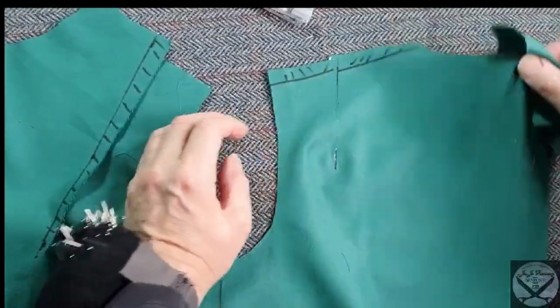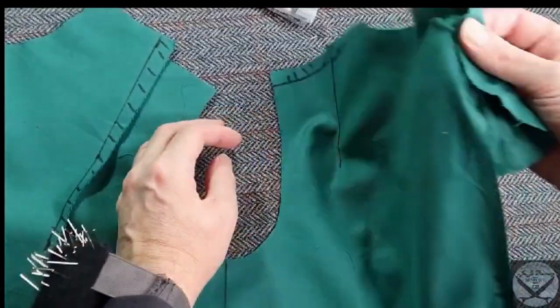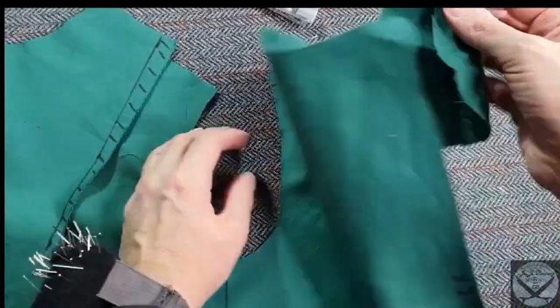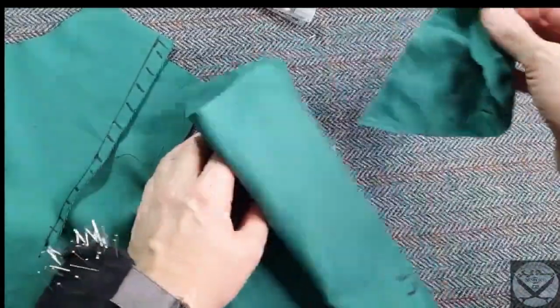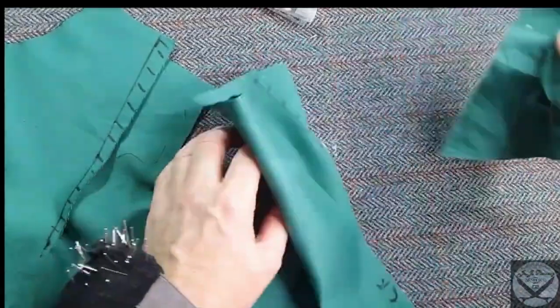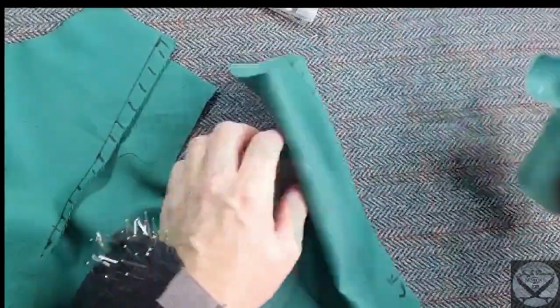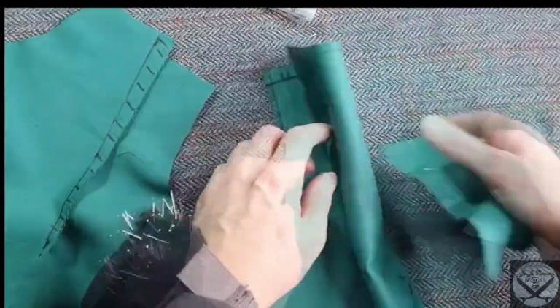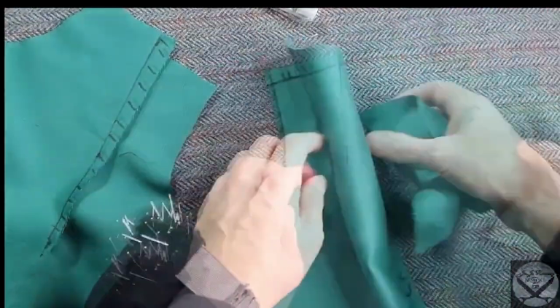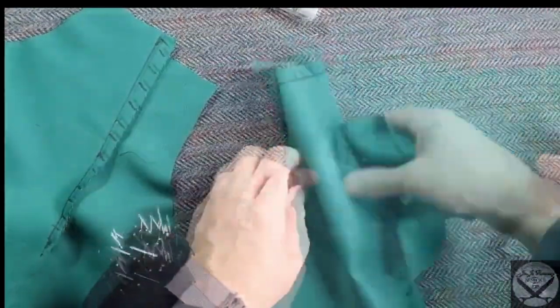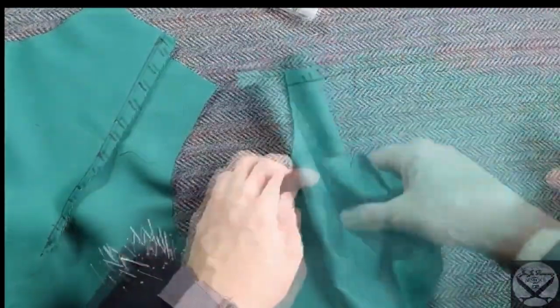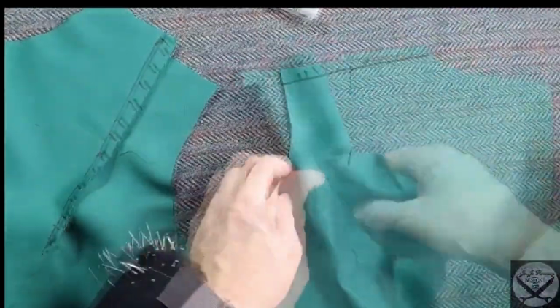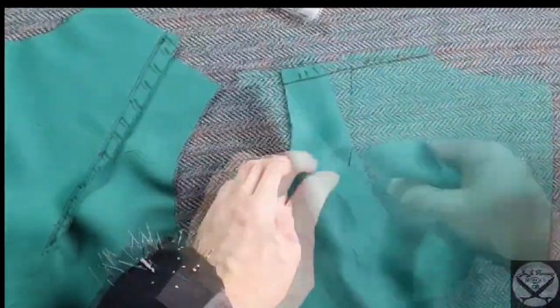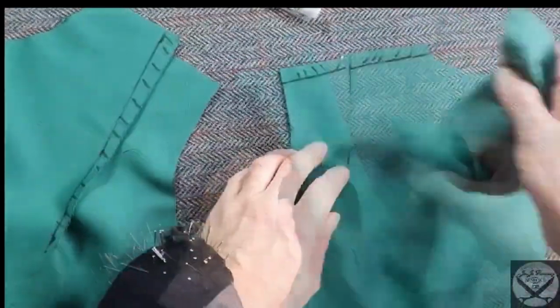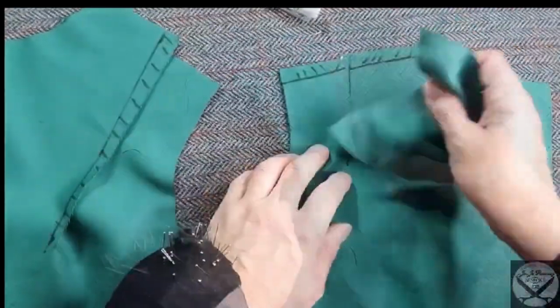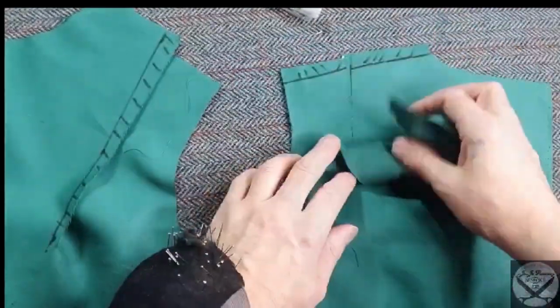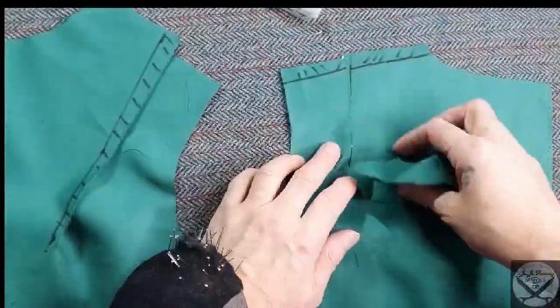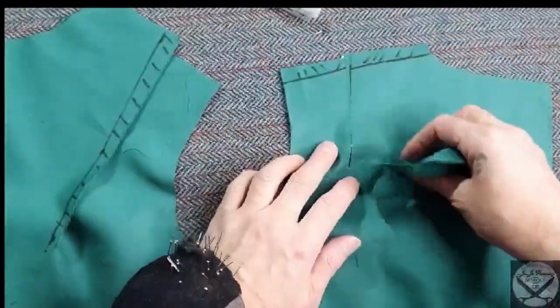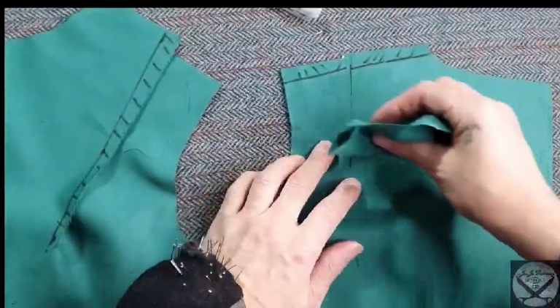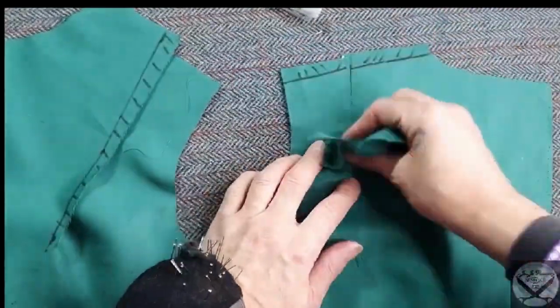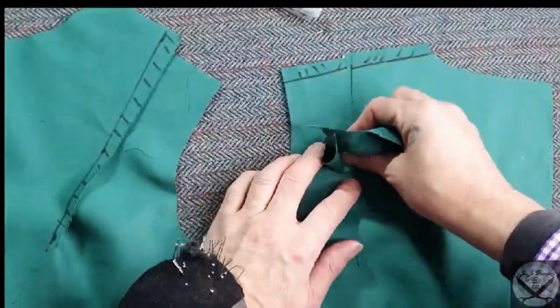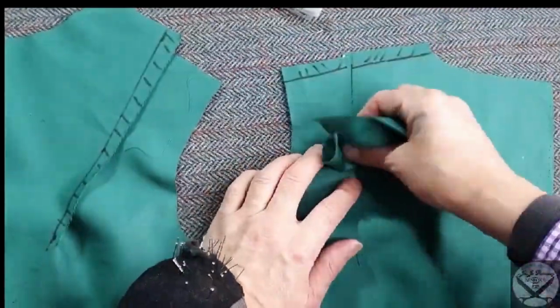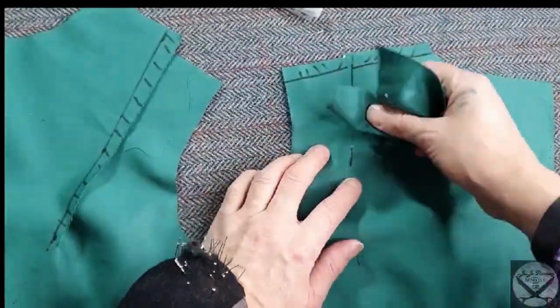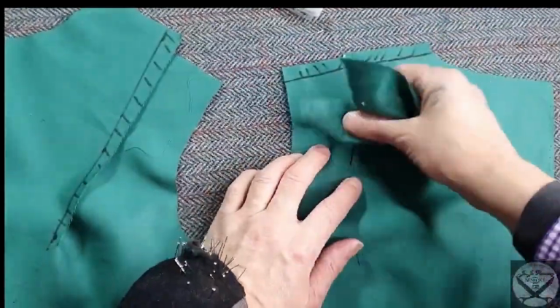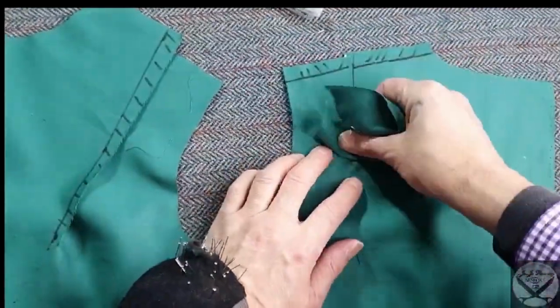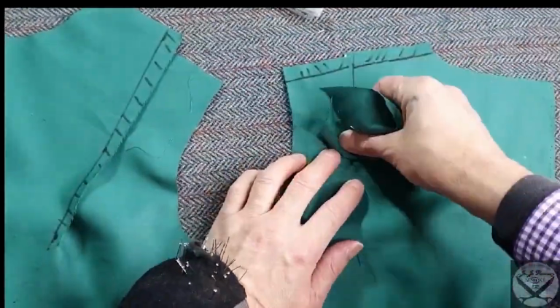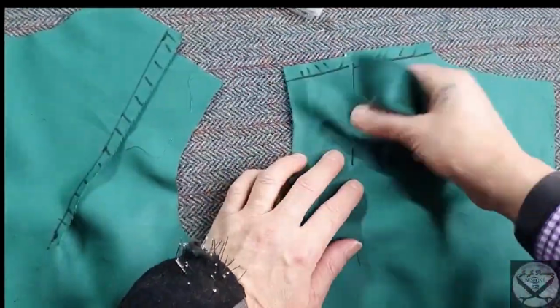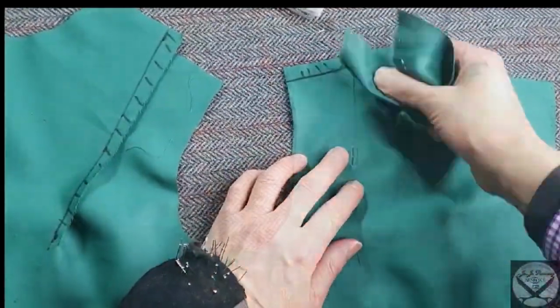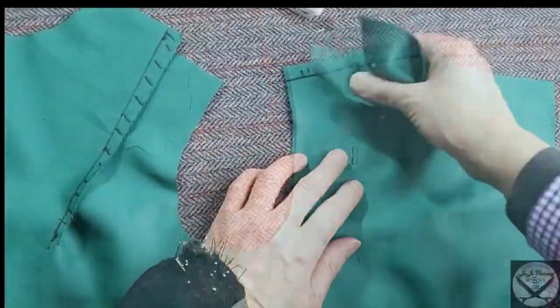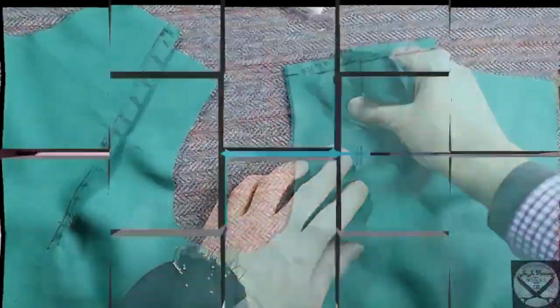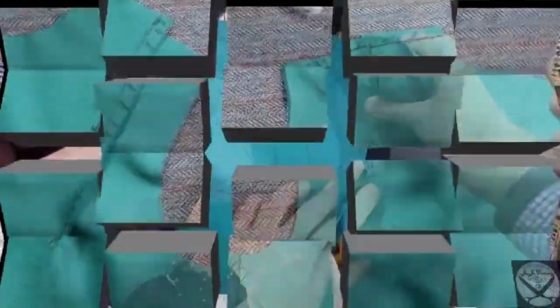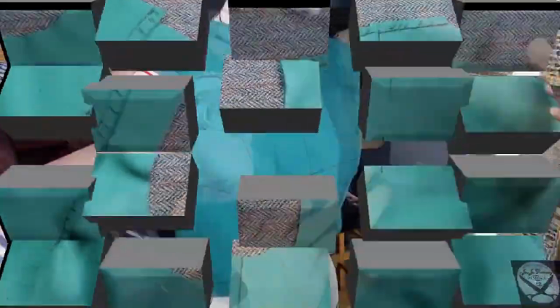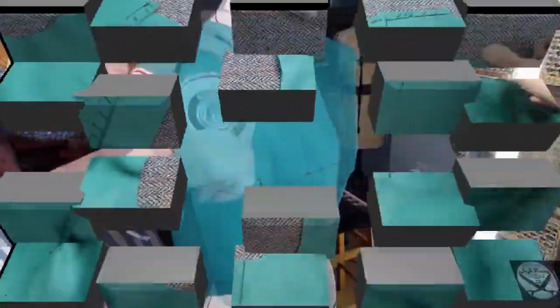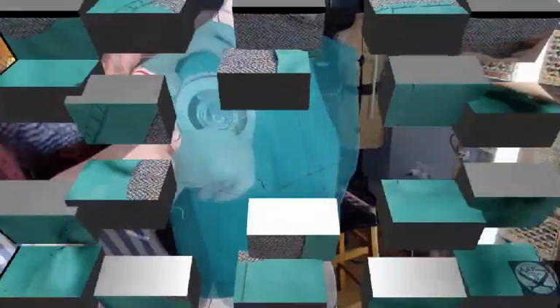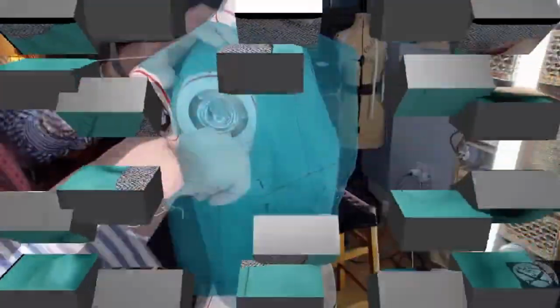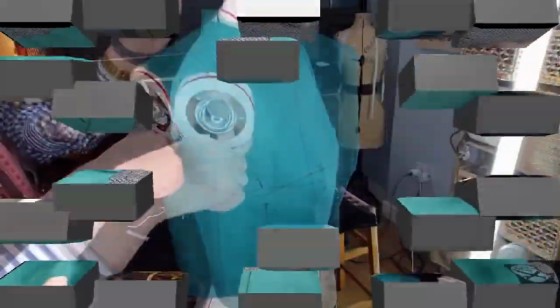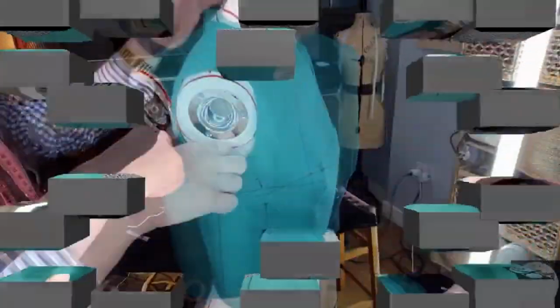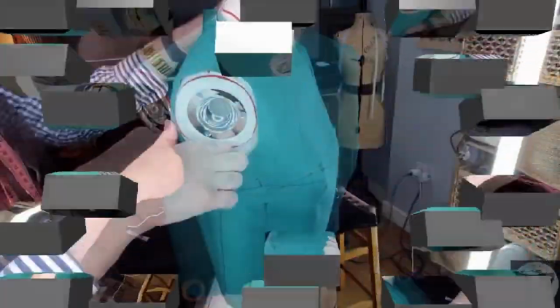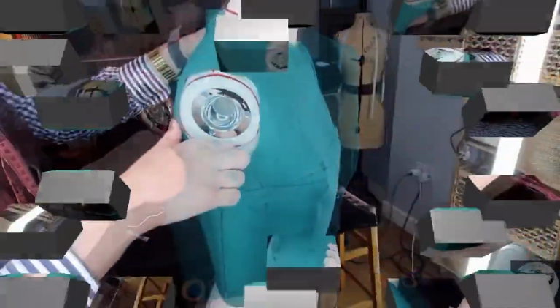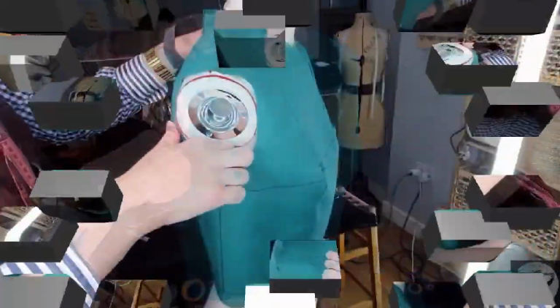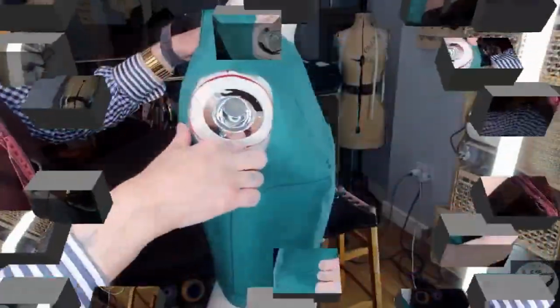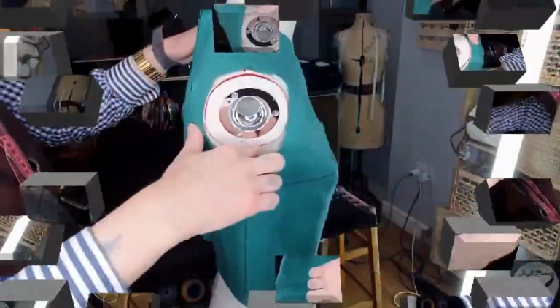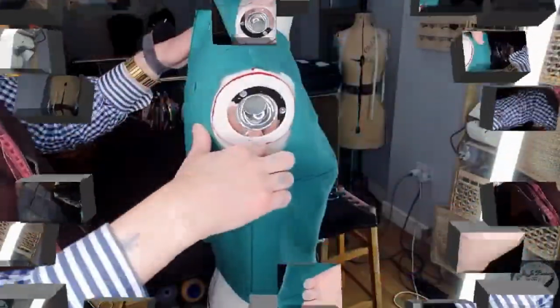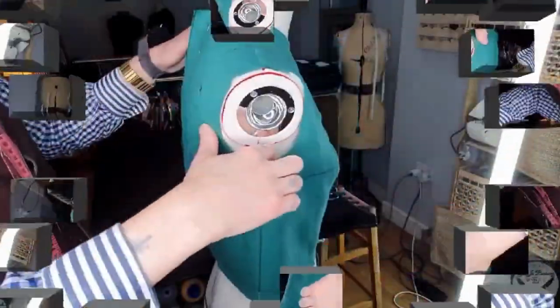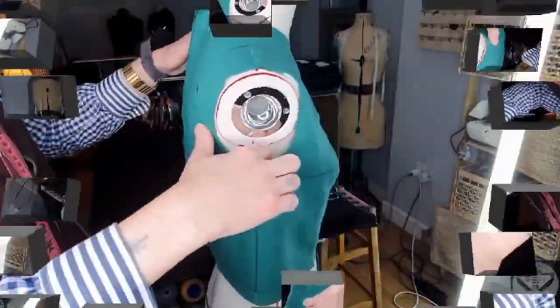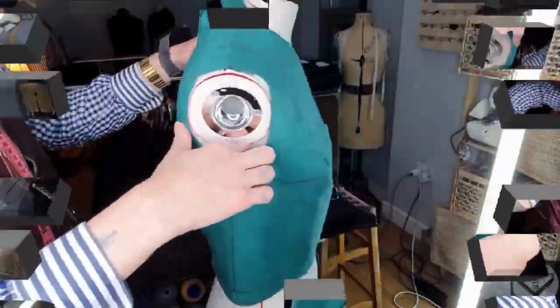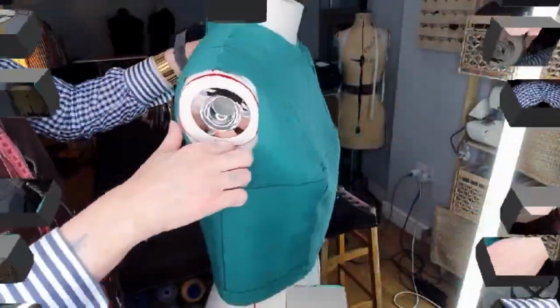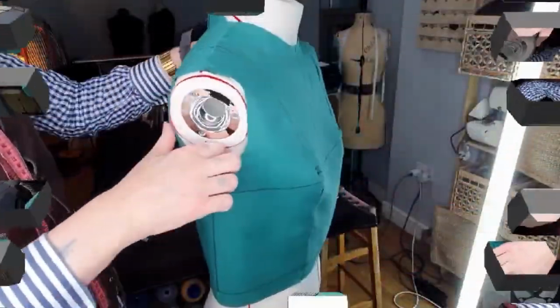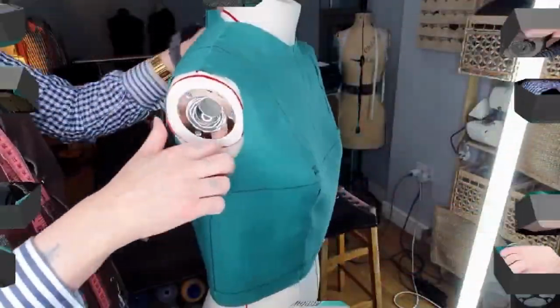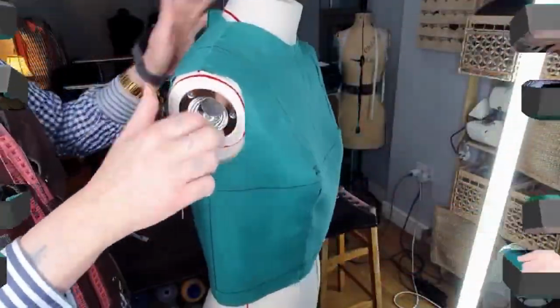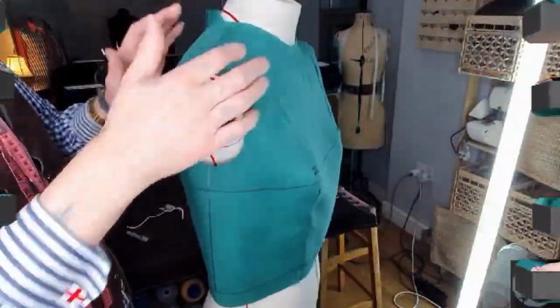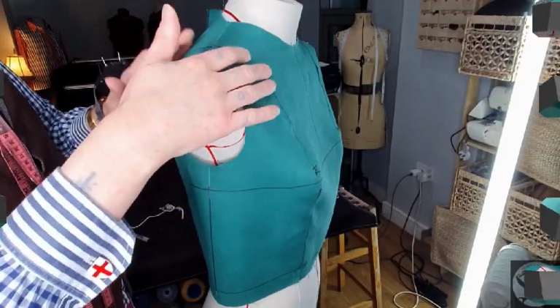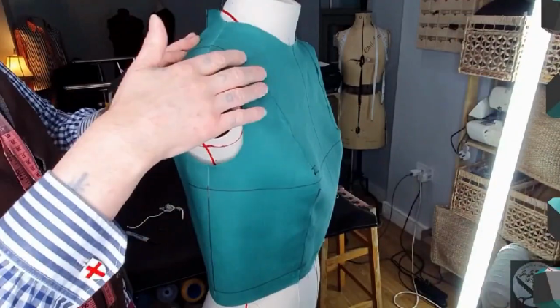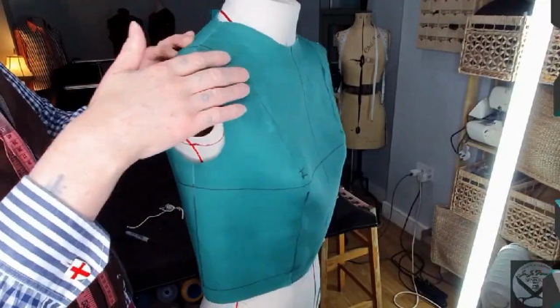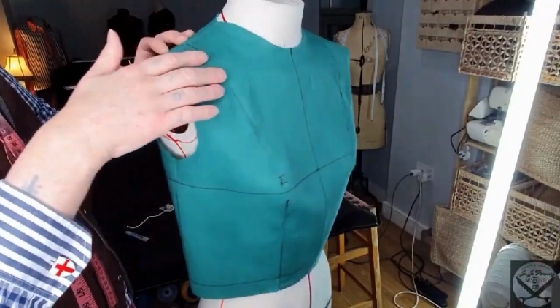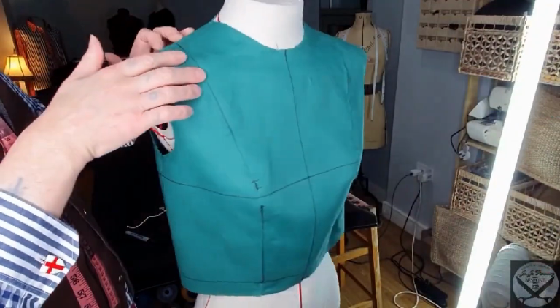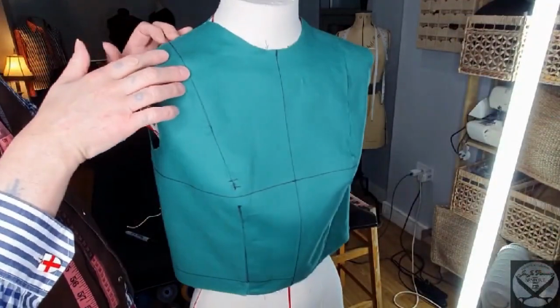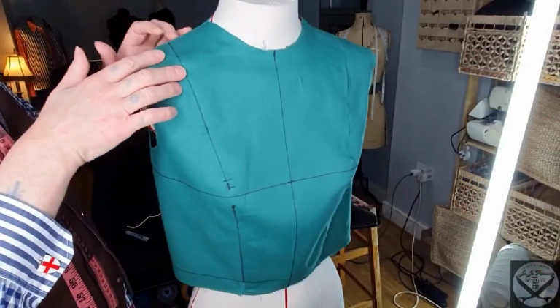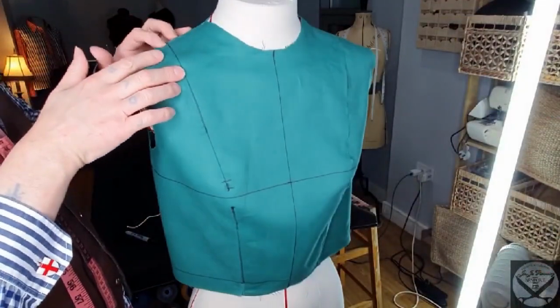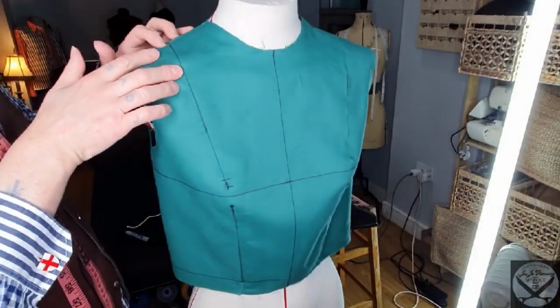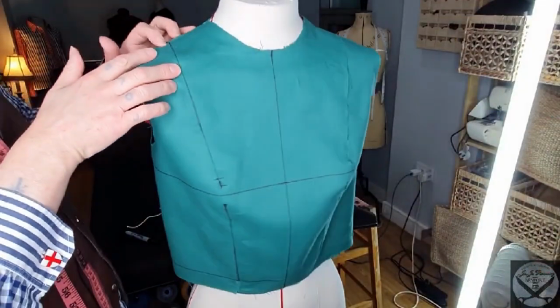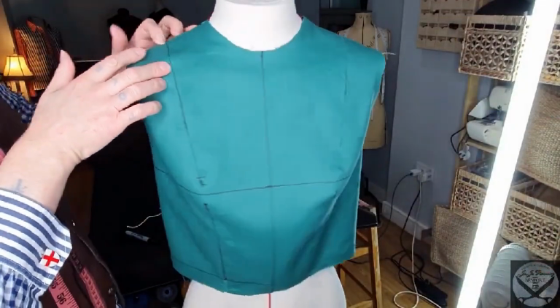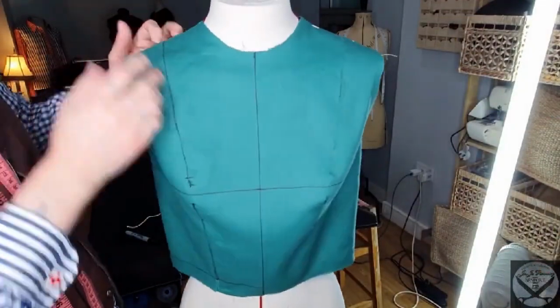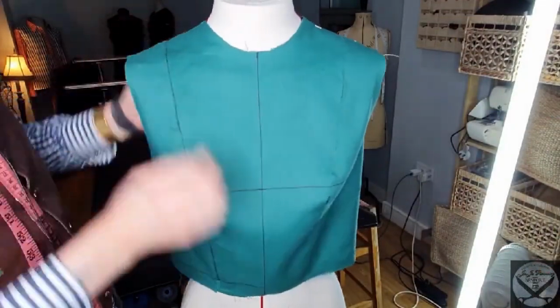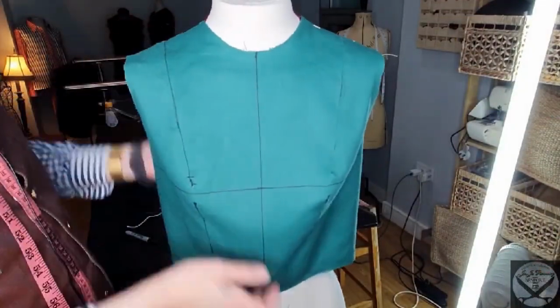Choose your waist cloth and just press that down. No sewing involved.